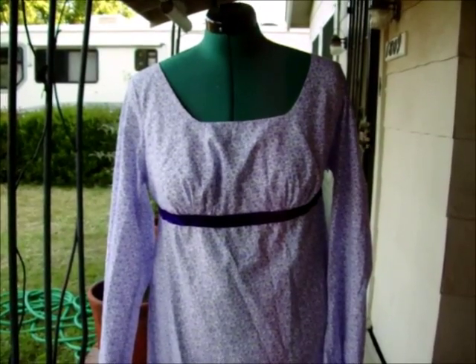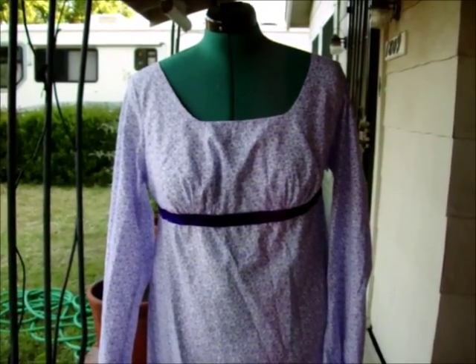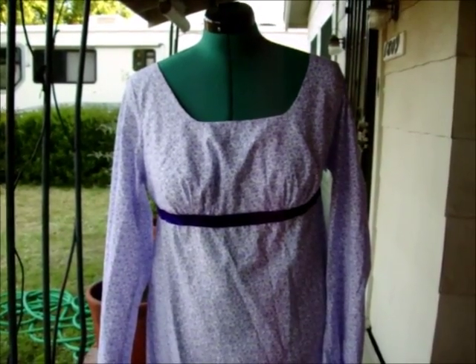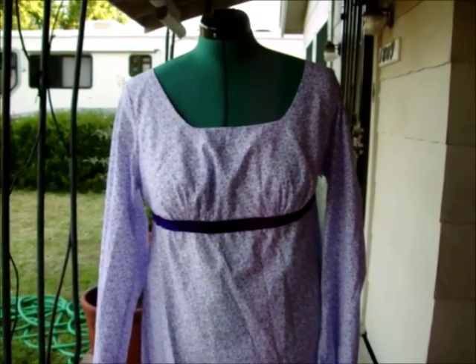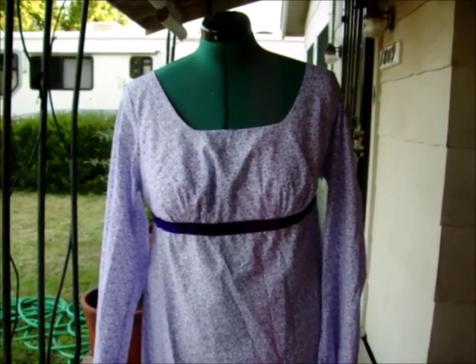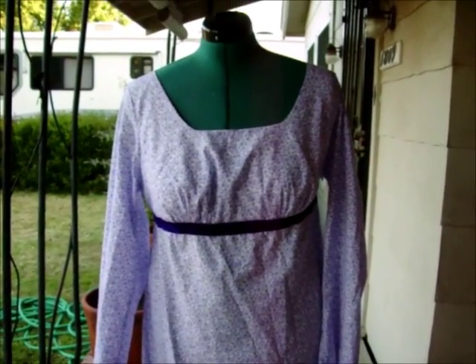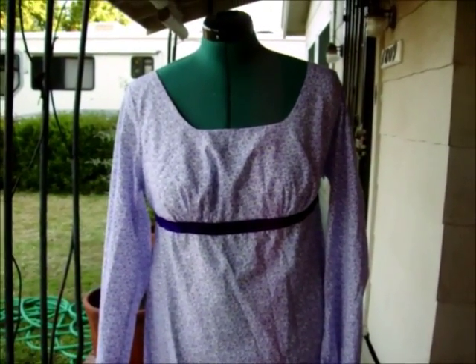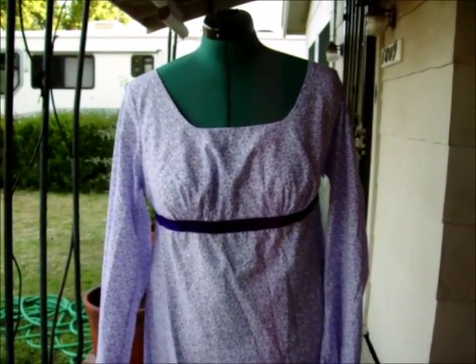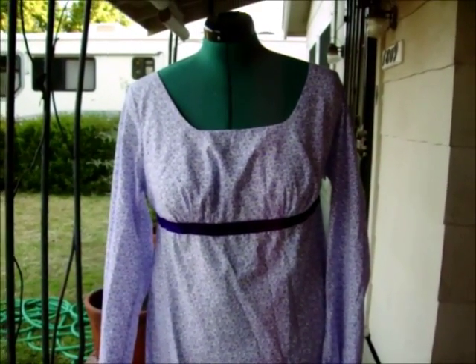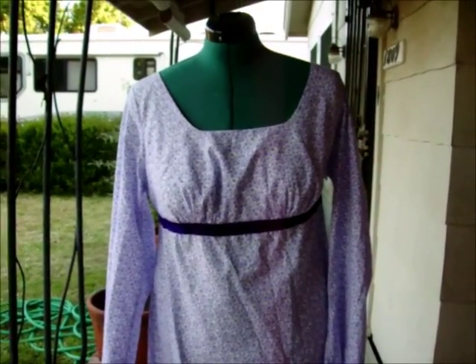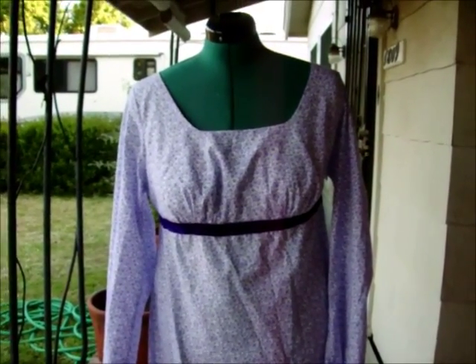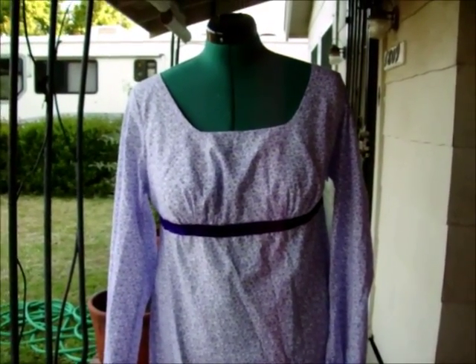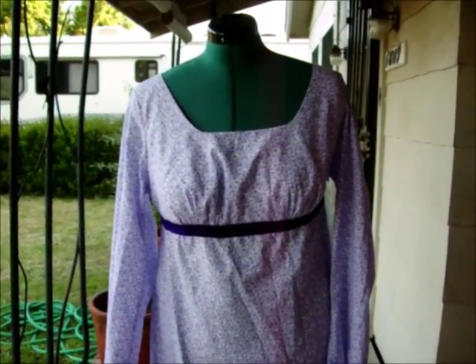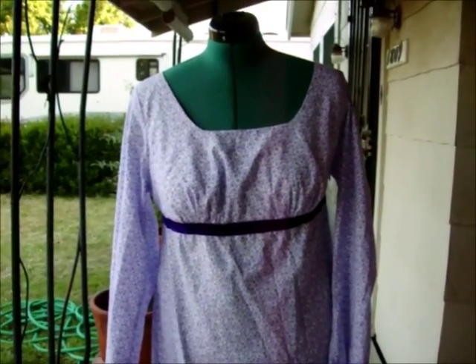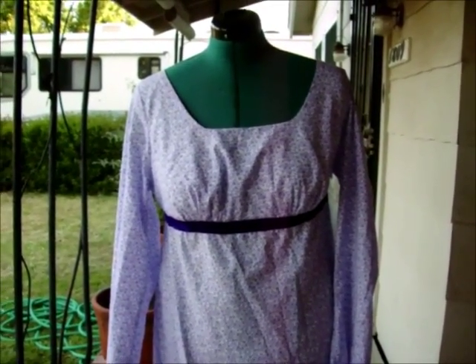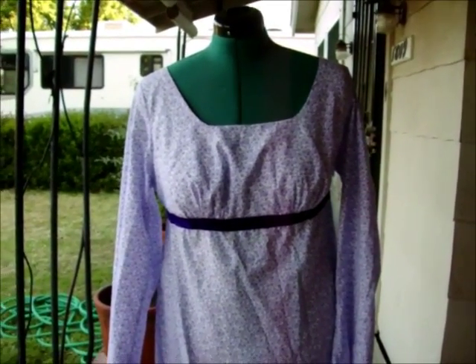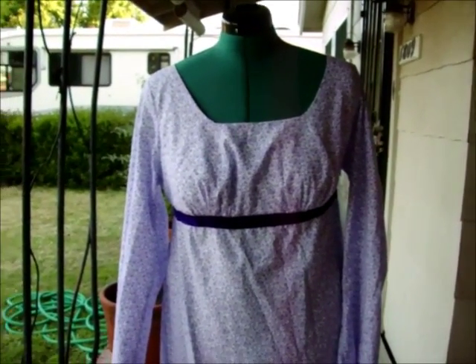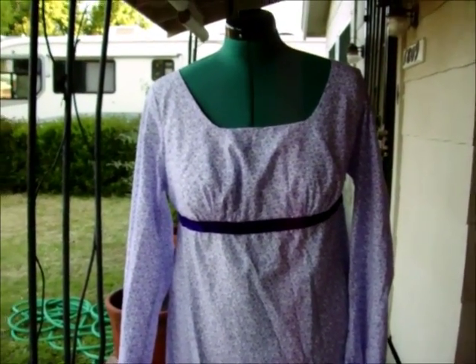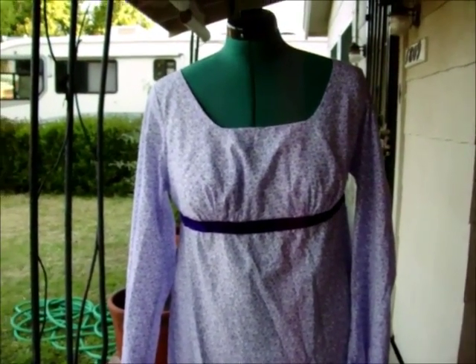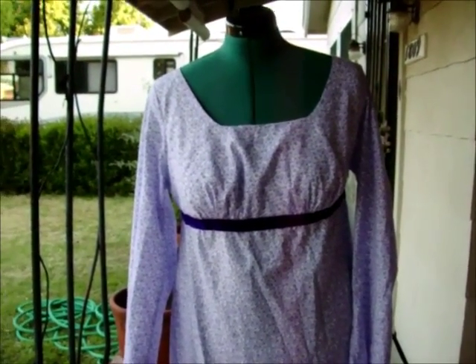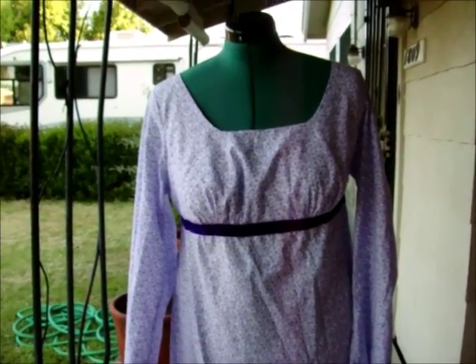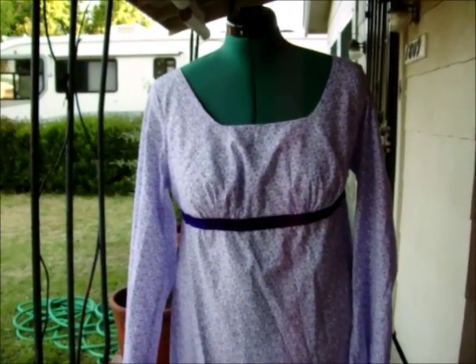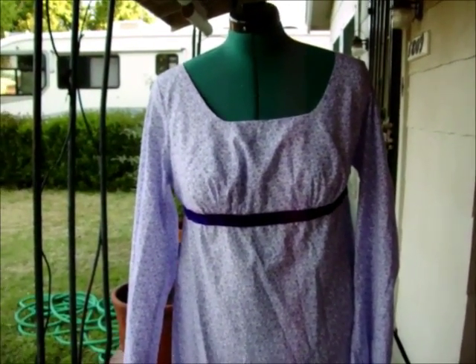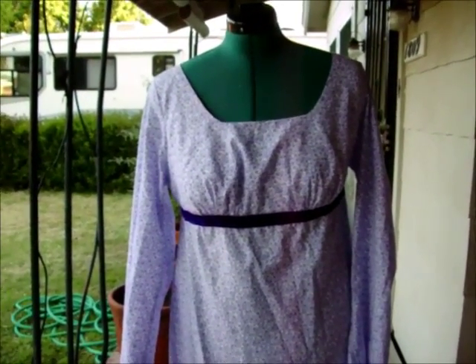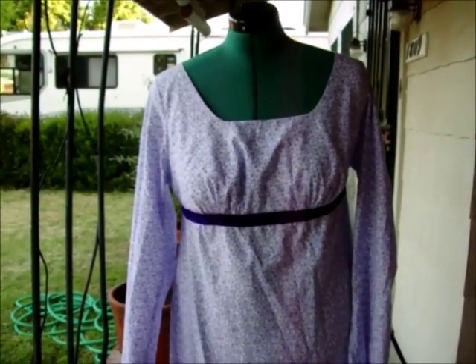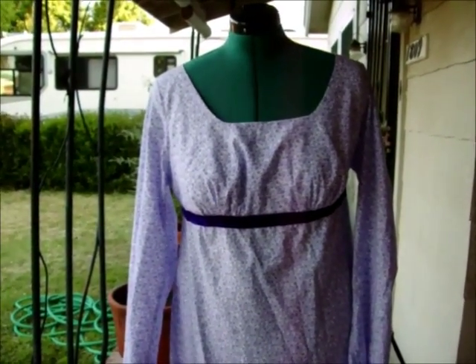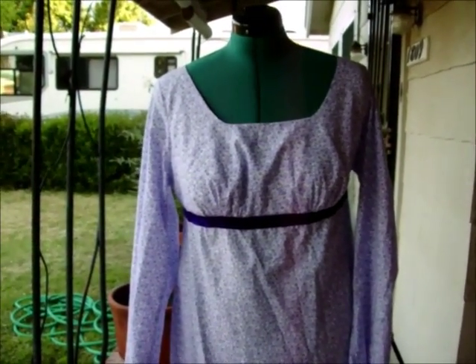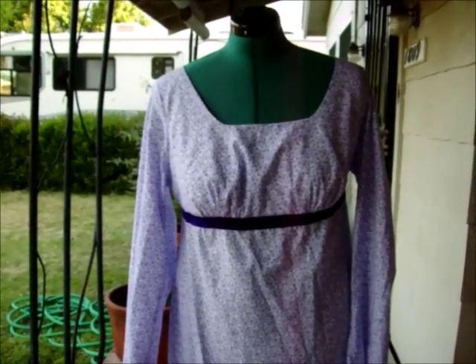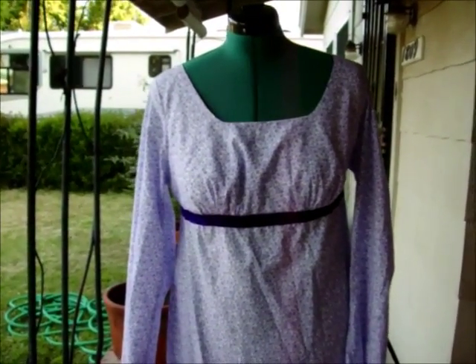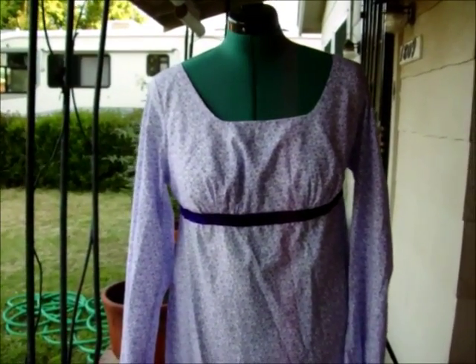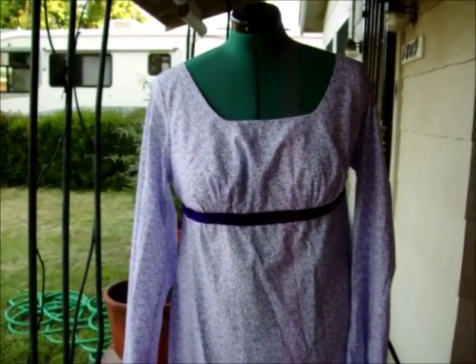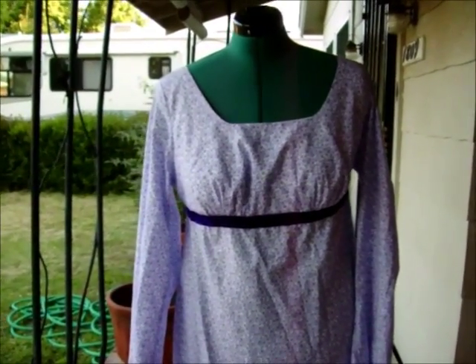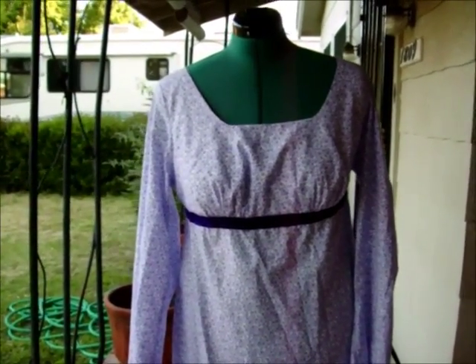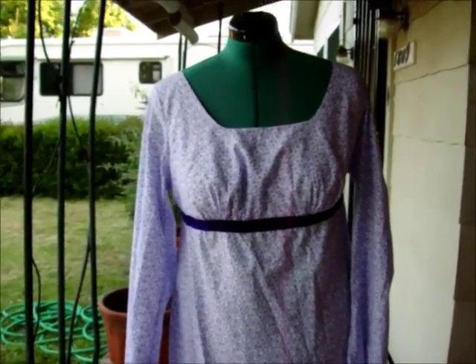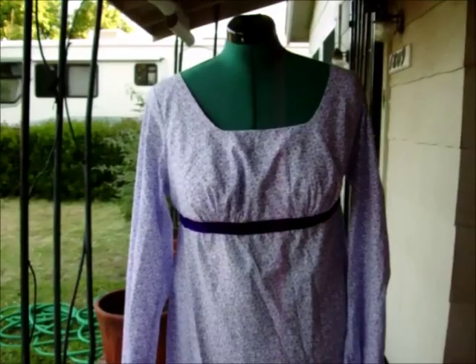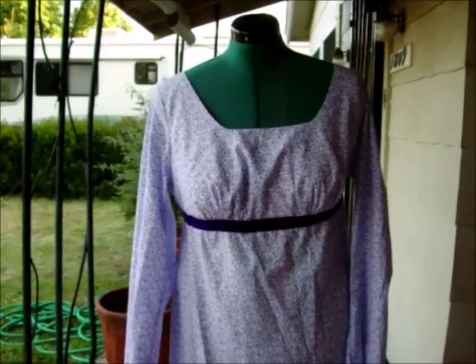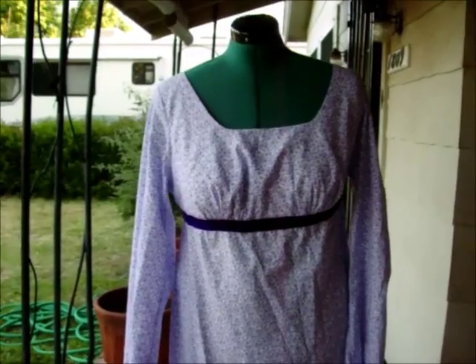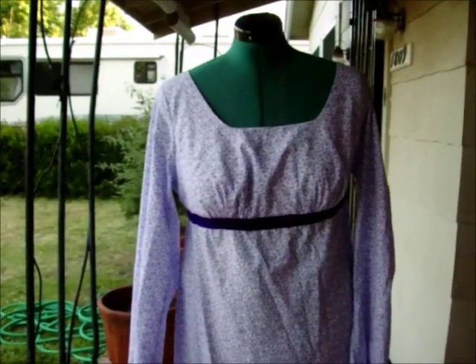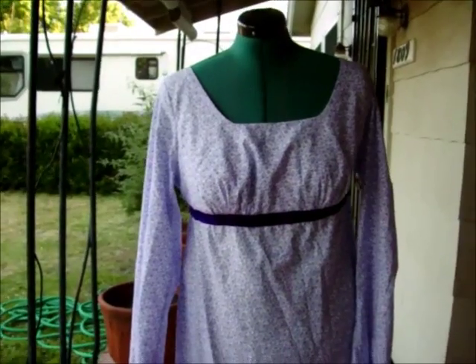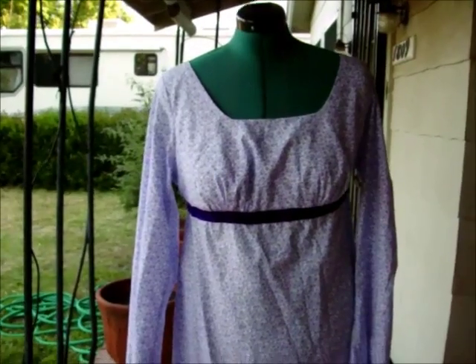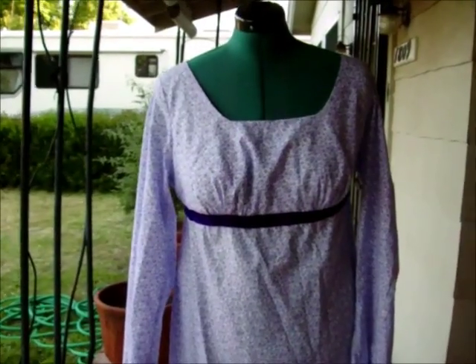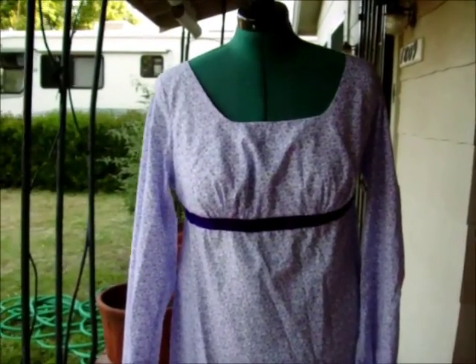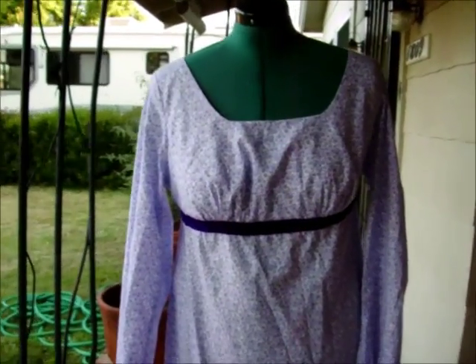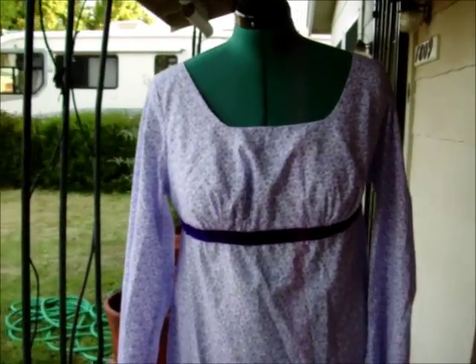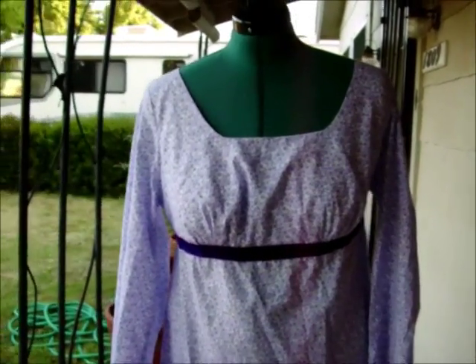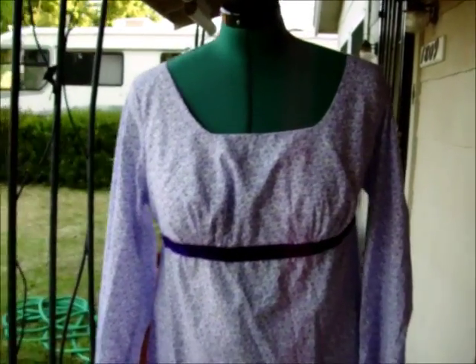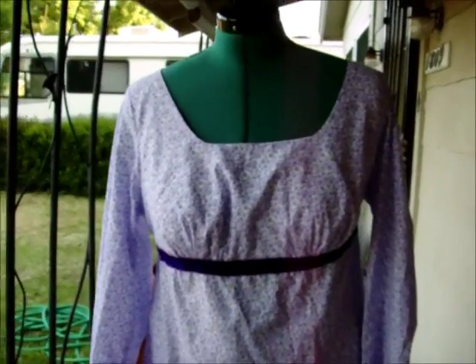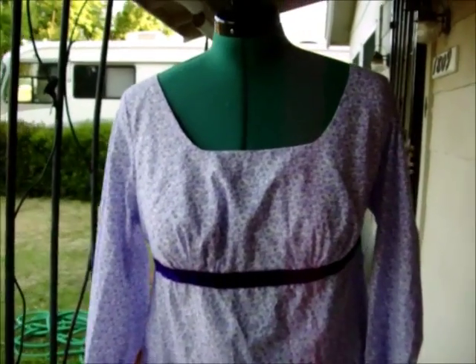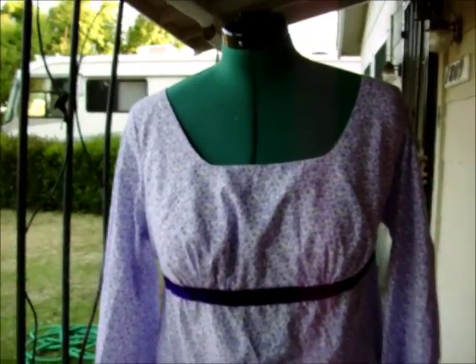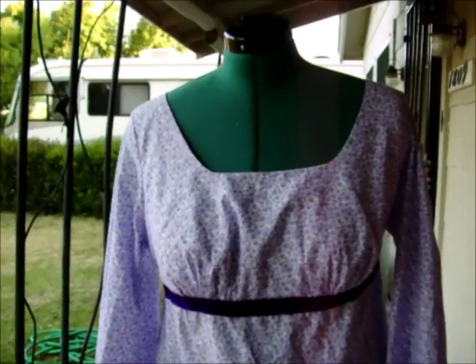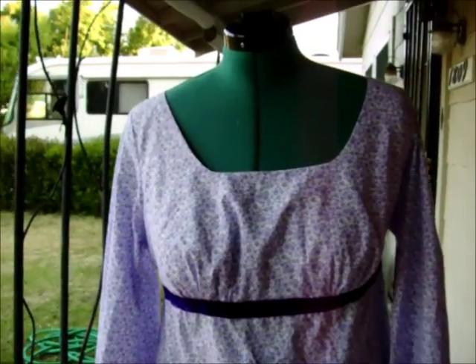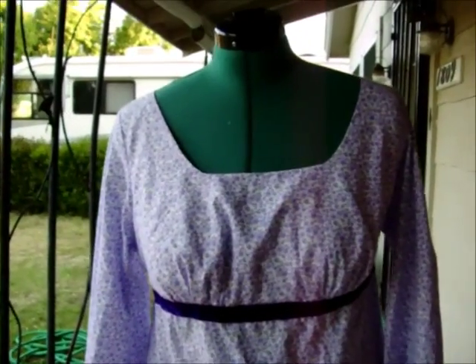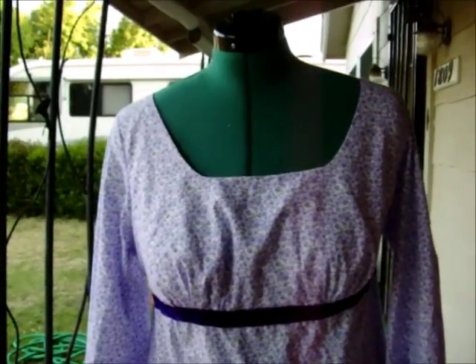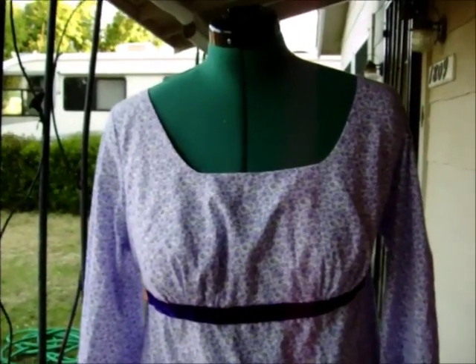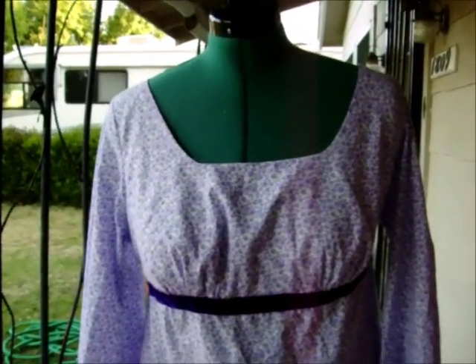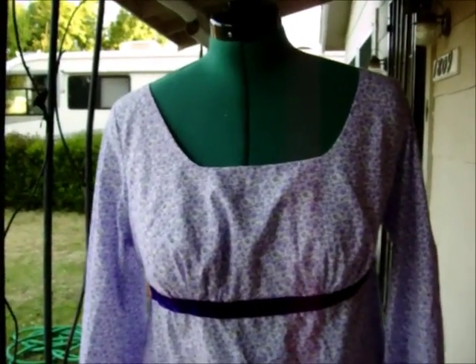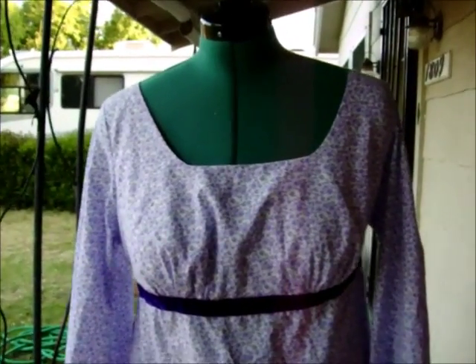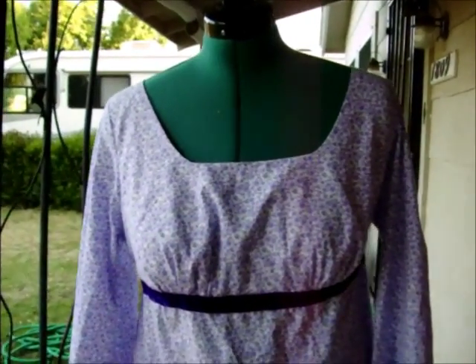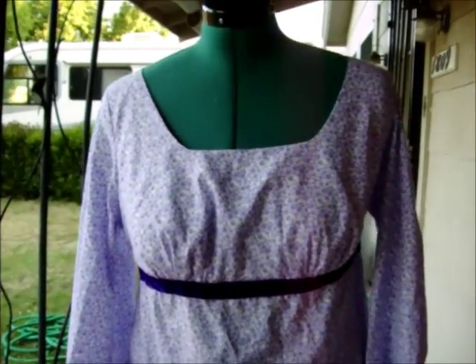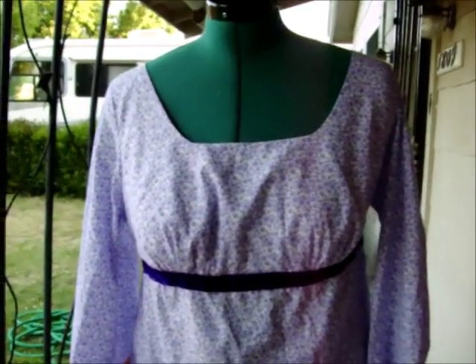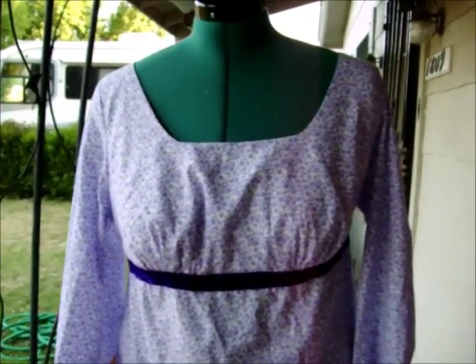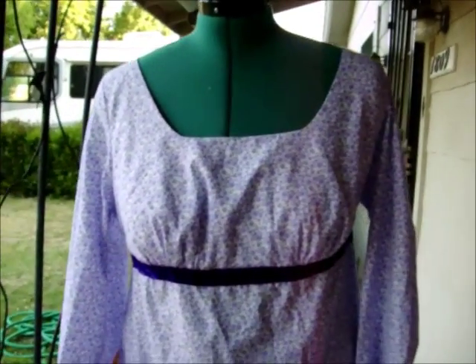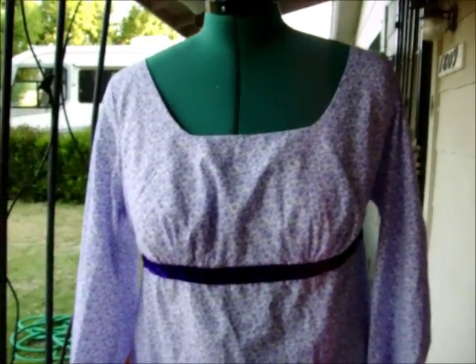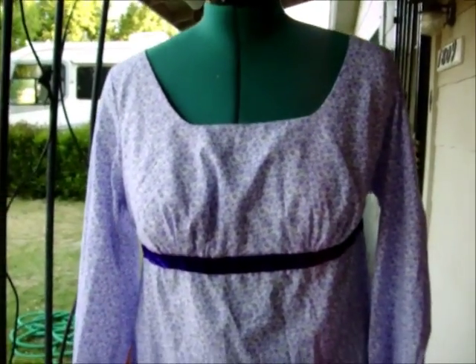Hello all, Auntie Edwardian Girl here. I've completed my Pride and Prejudice and Zombies costume. Overall, I'm pretty happy with how it turned out.